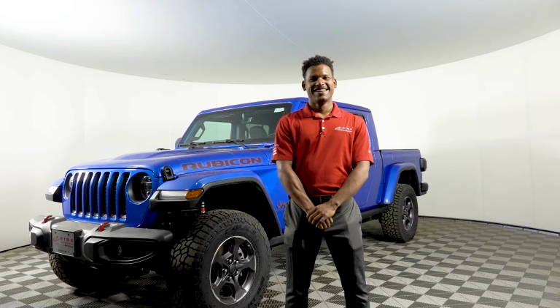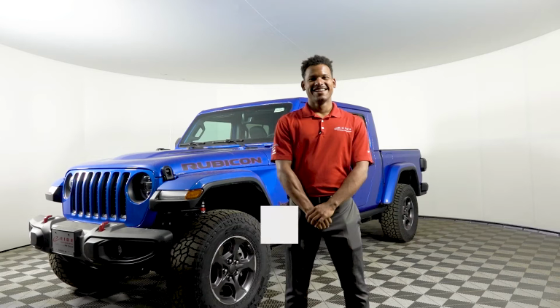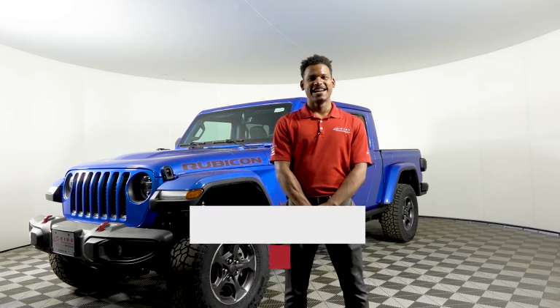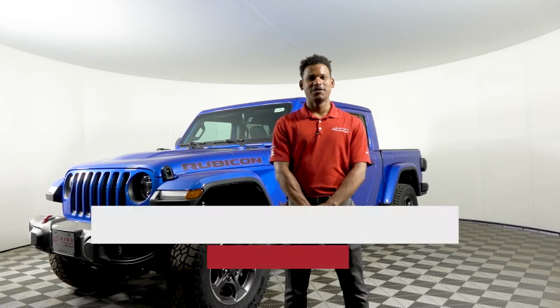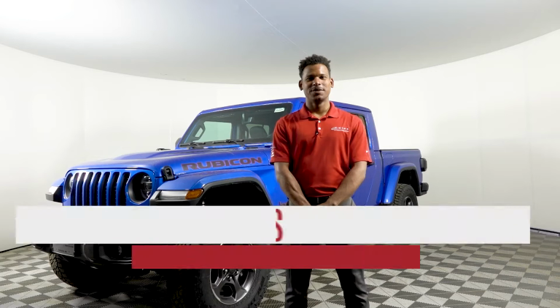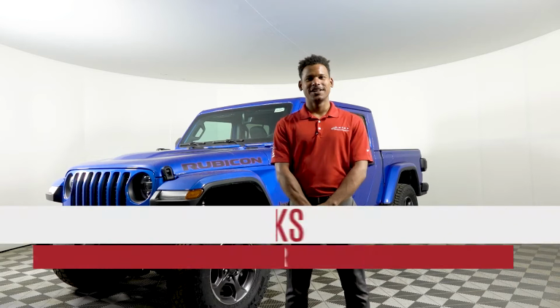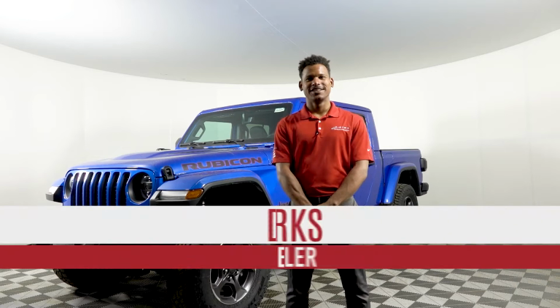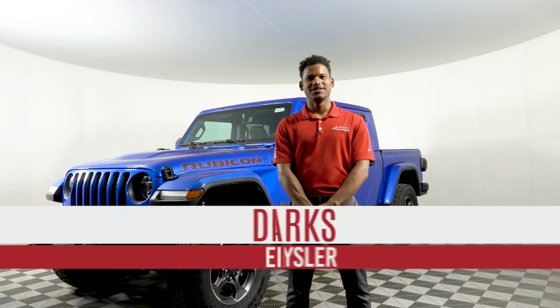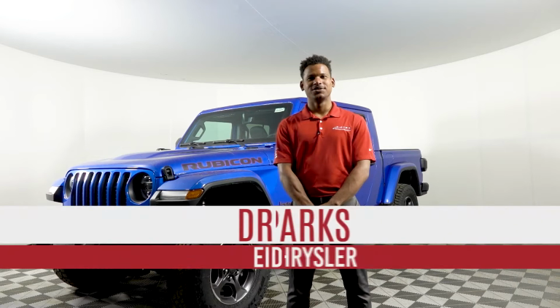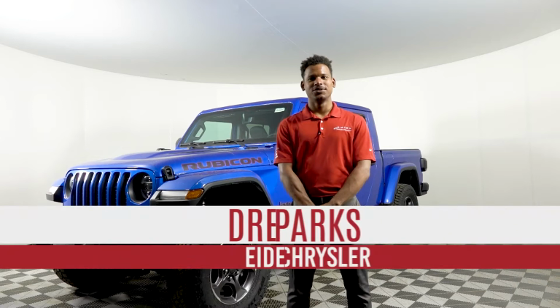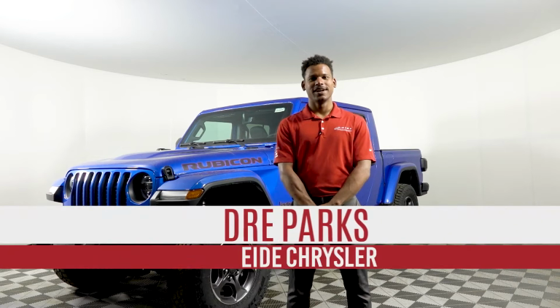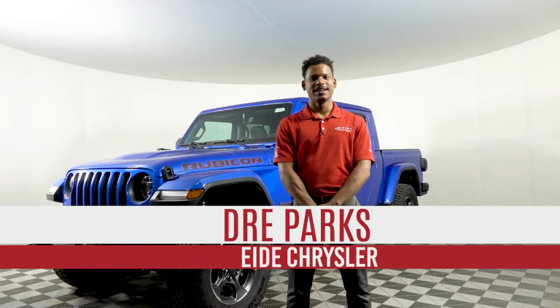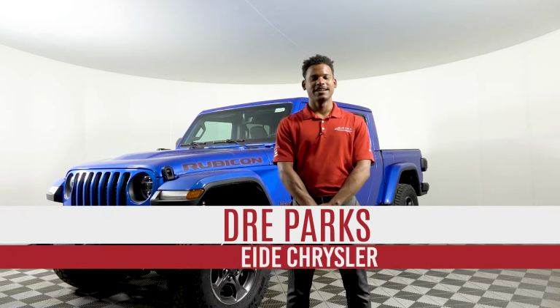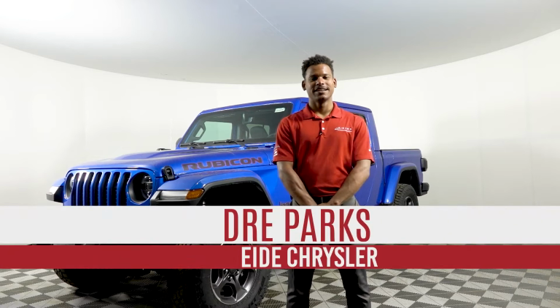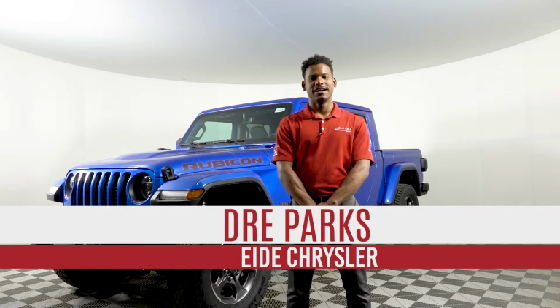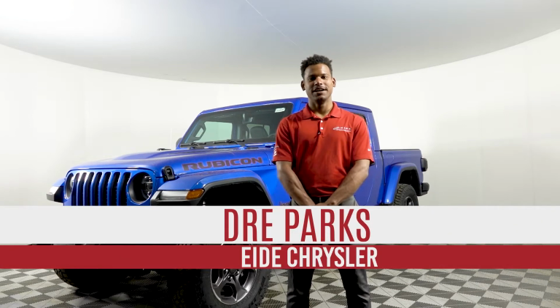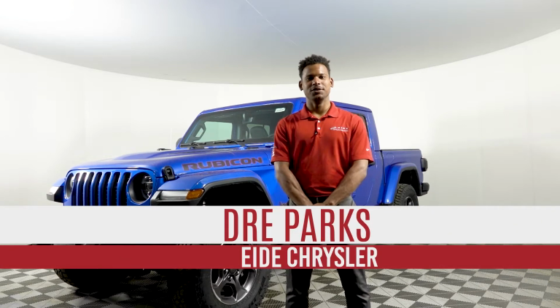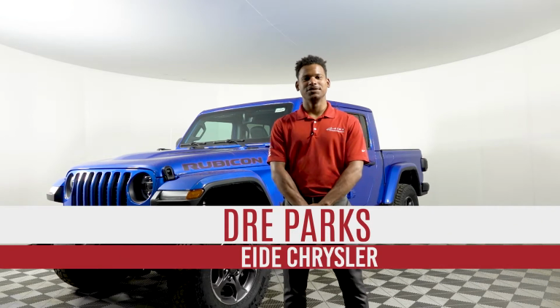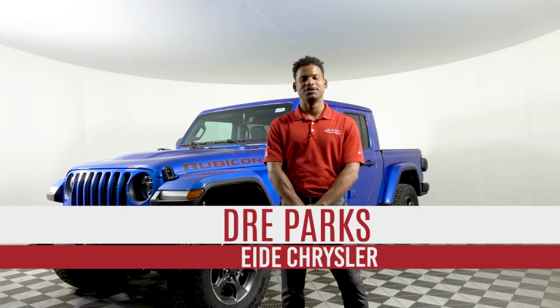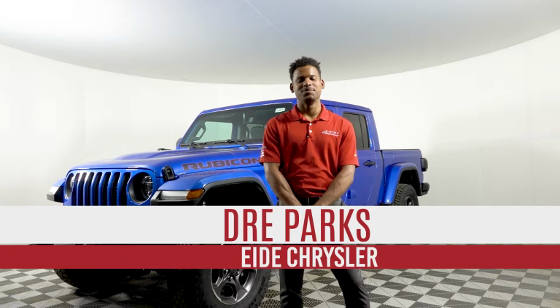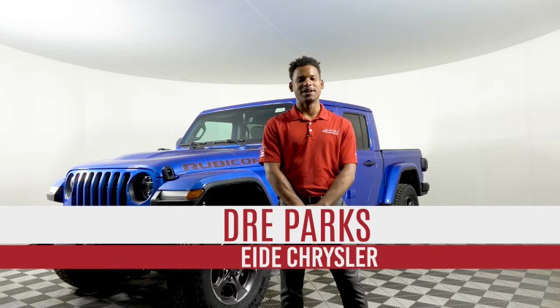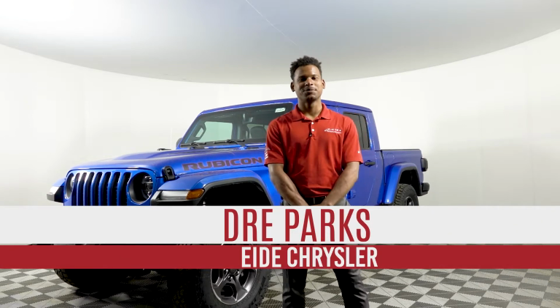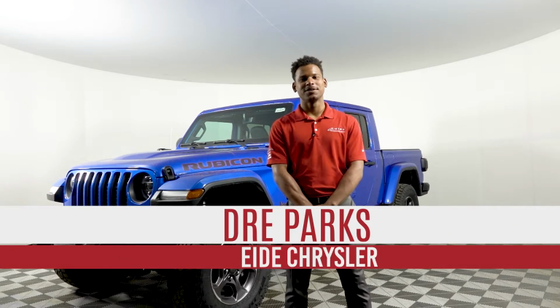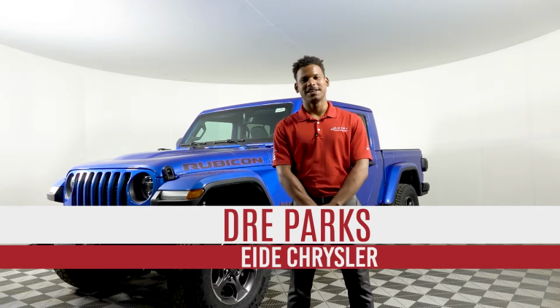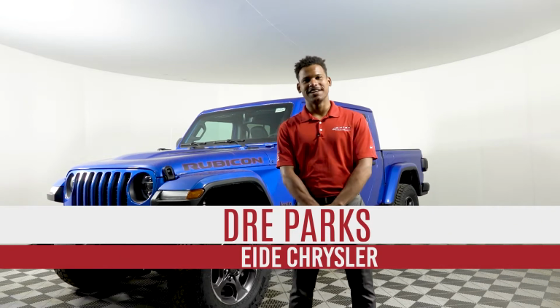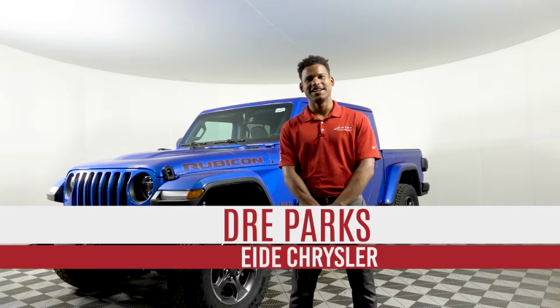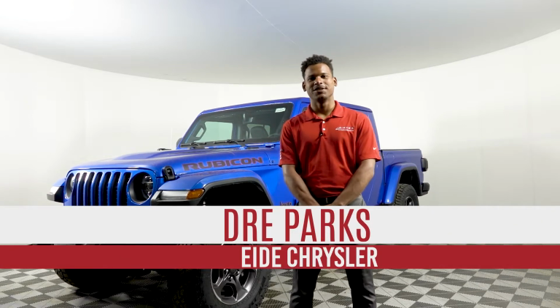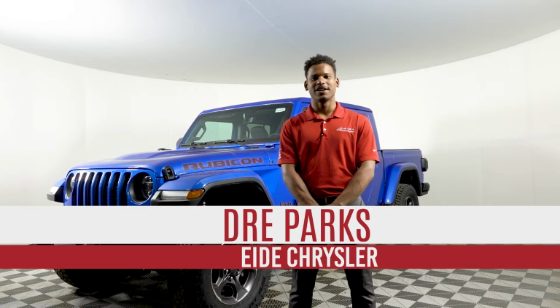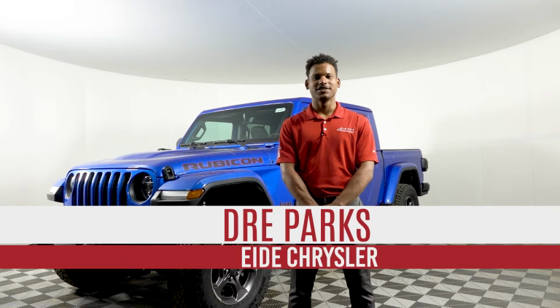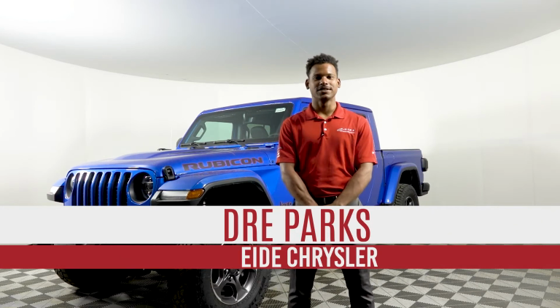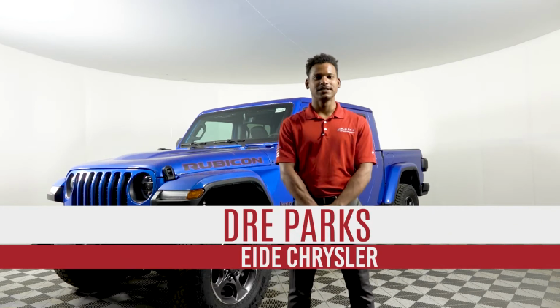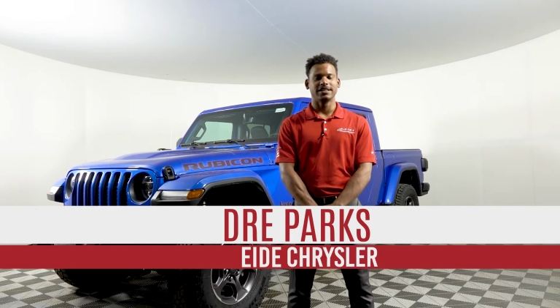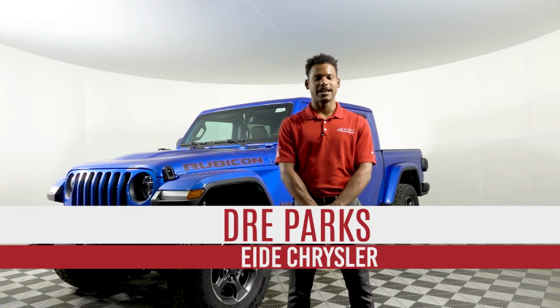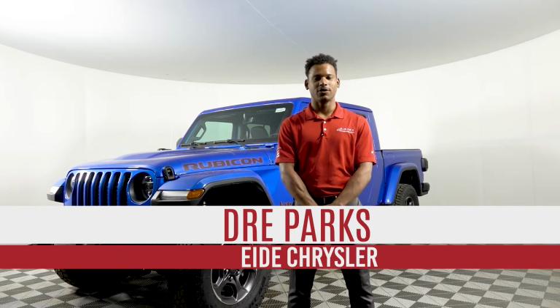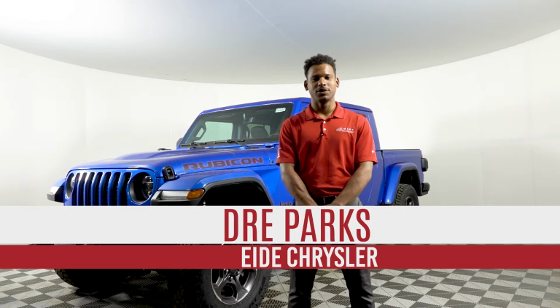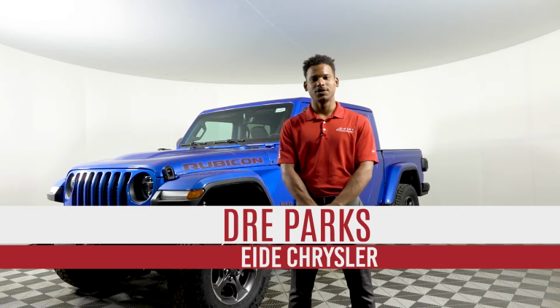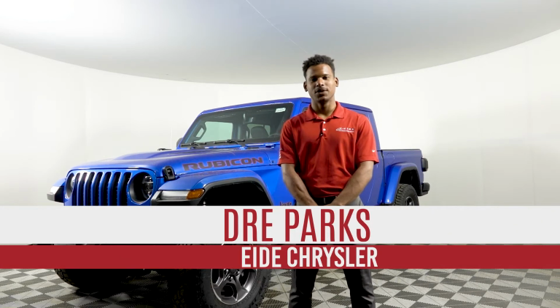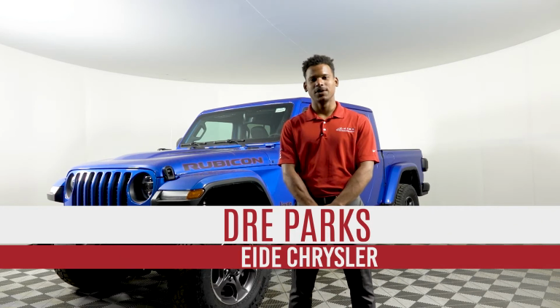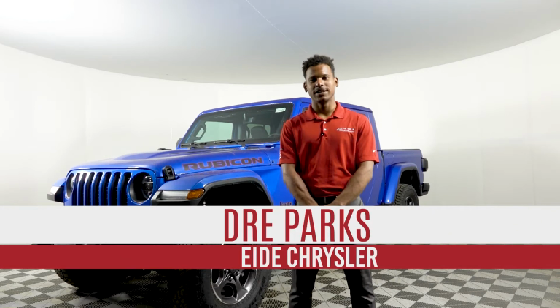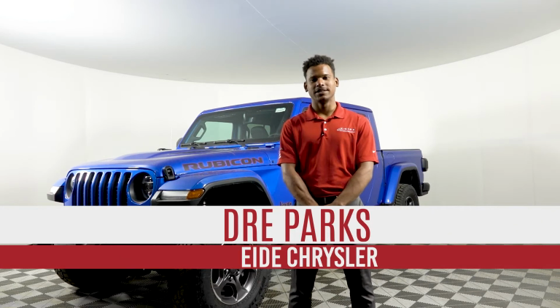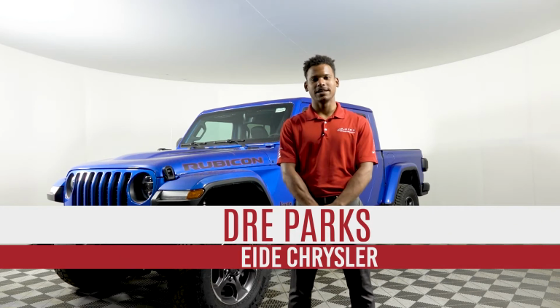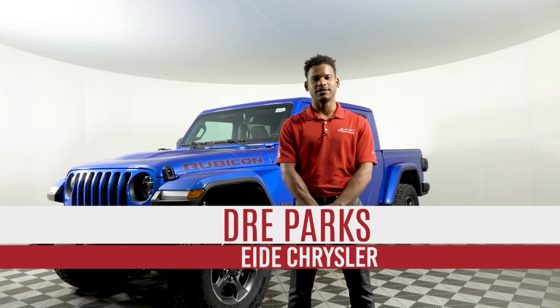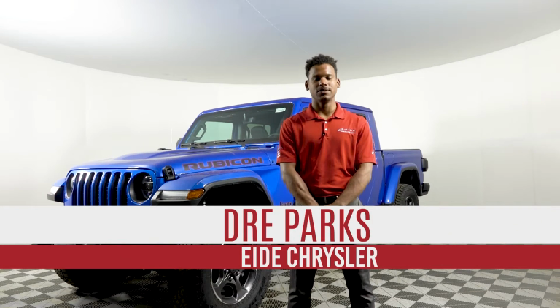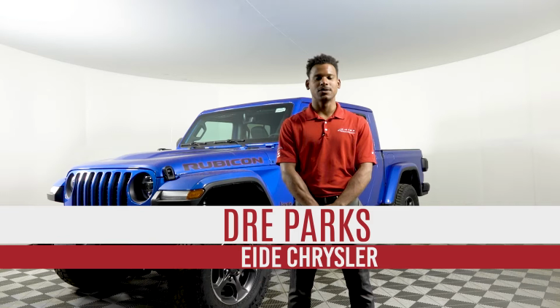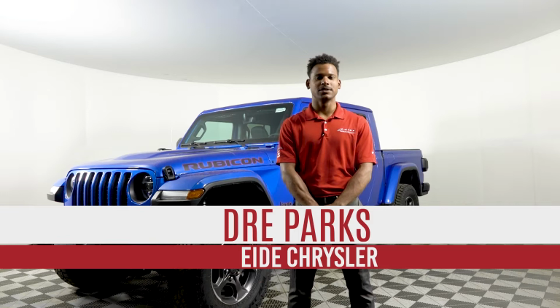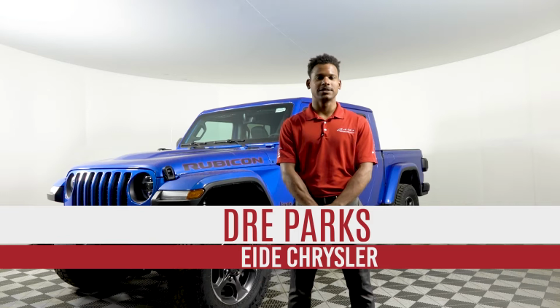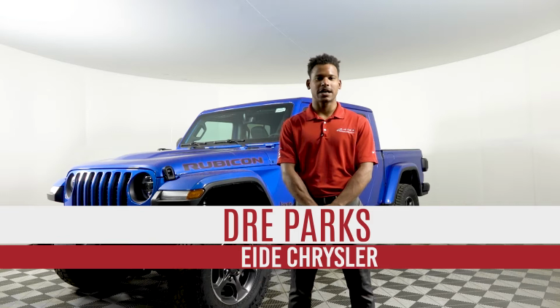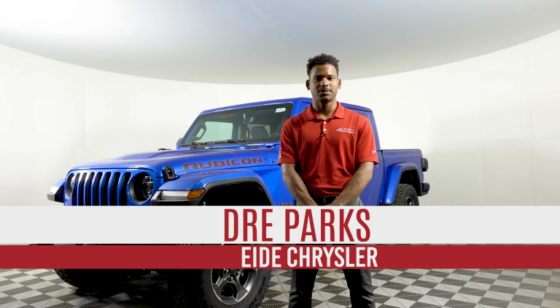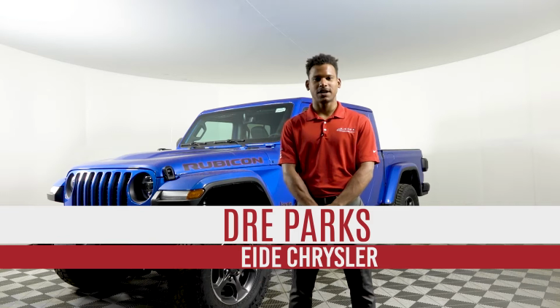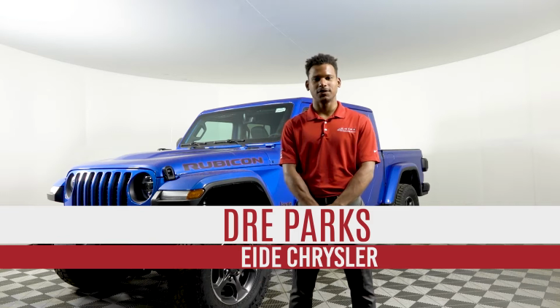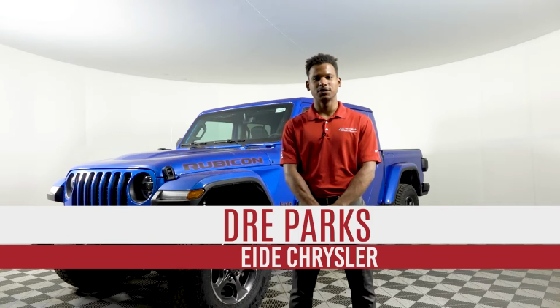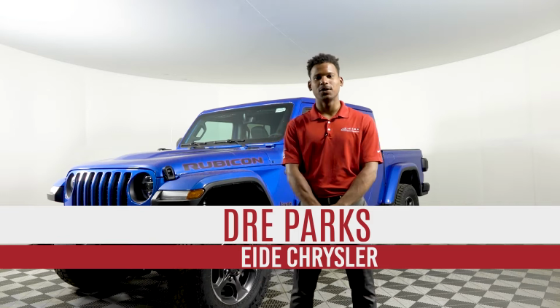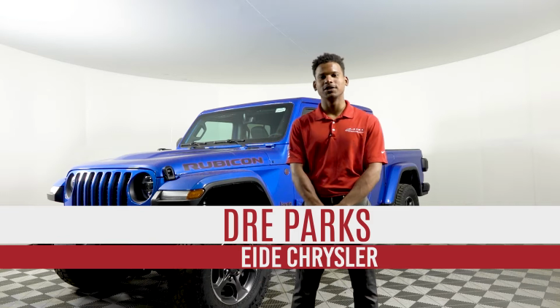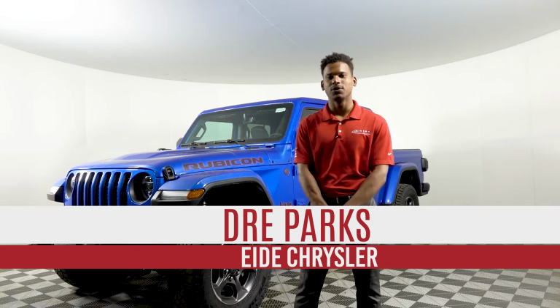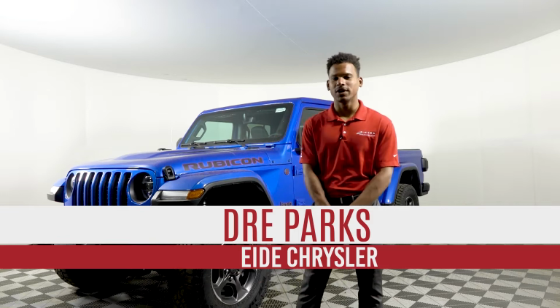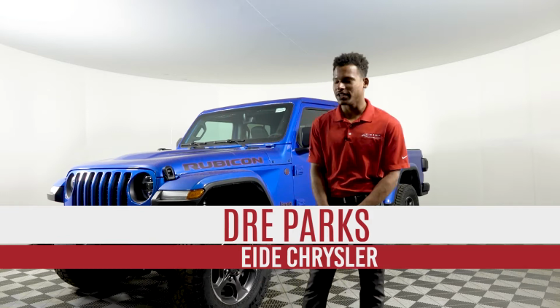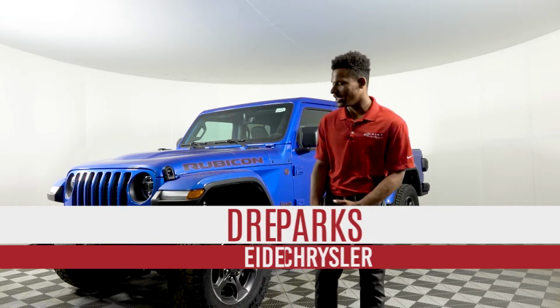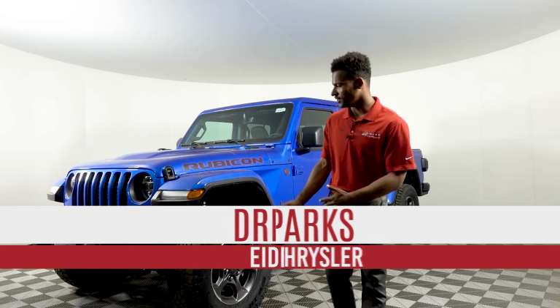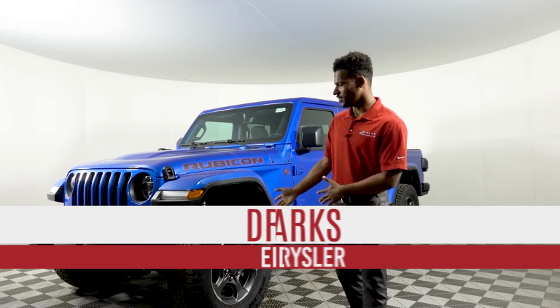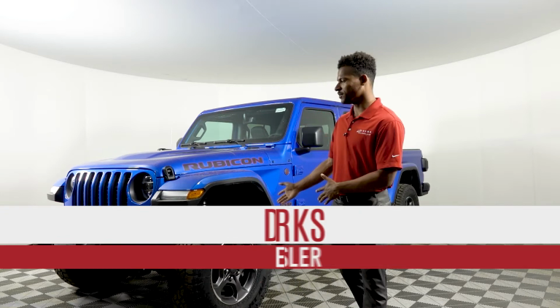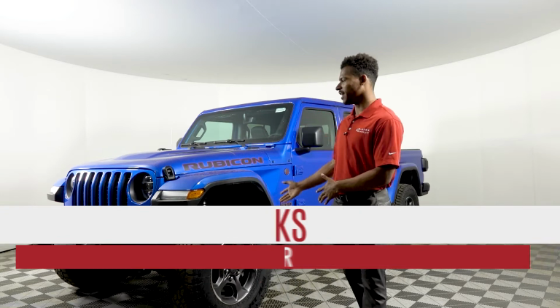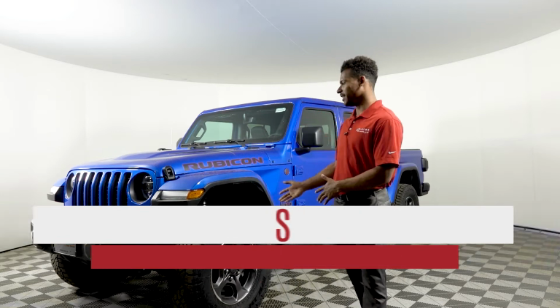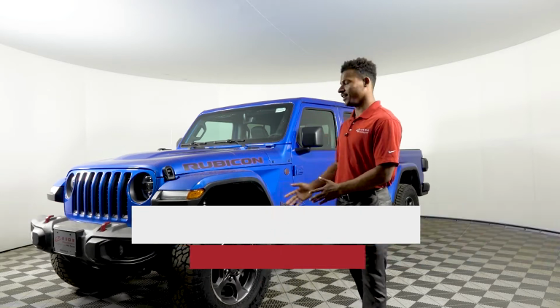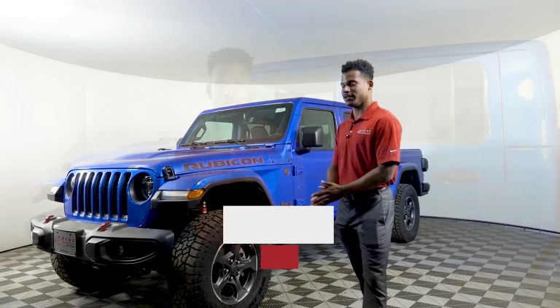Hey everybody, this is Dre, your Jeep expert at ID Chrysler. Today I will be showing you how to take the doors and the tops off your 2020 Jeep Gladiator.